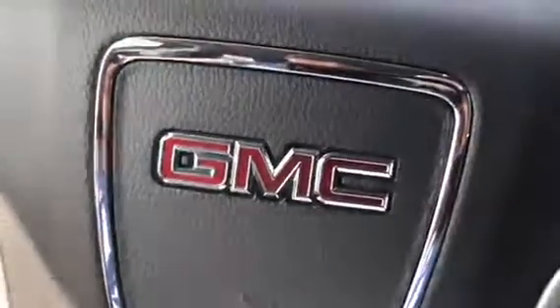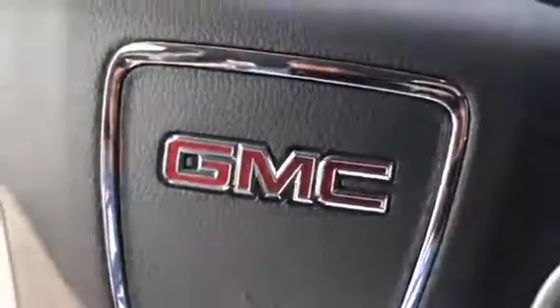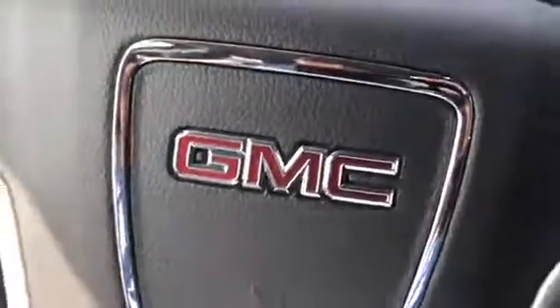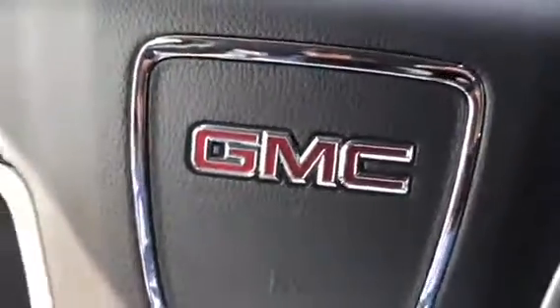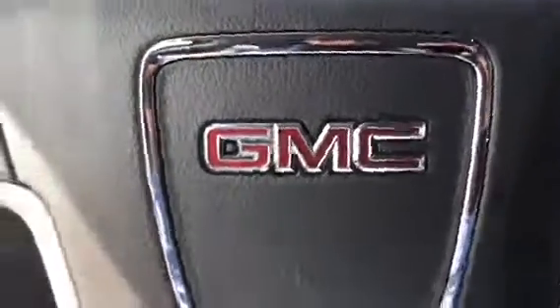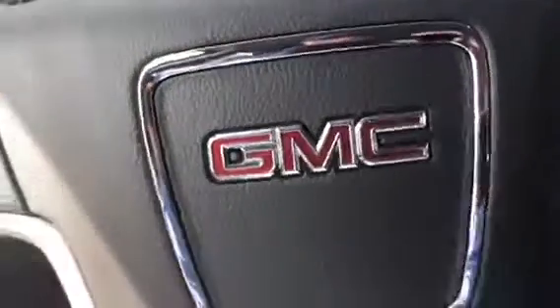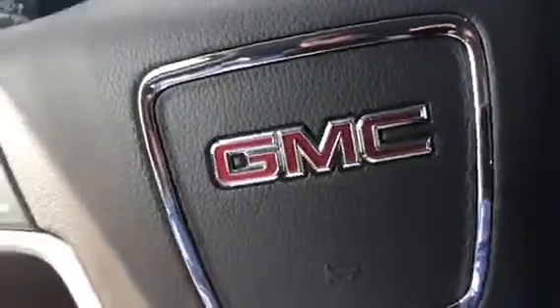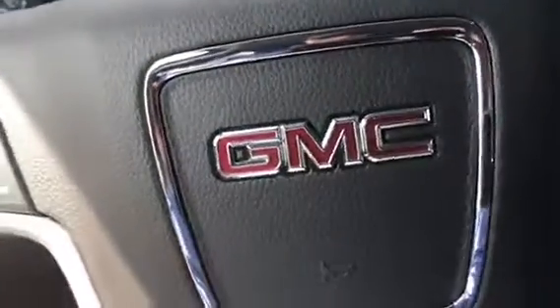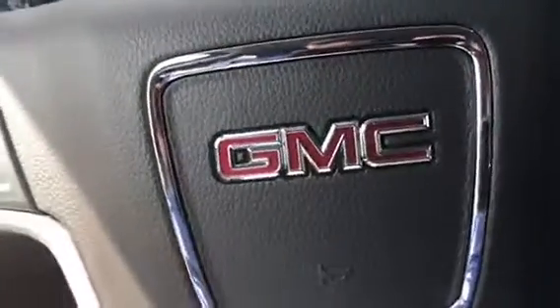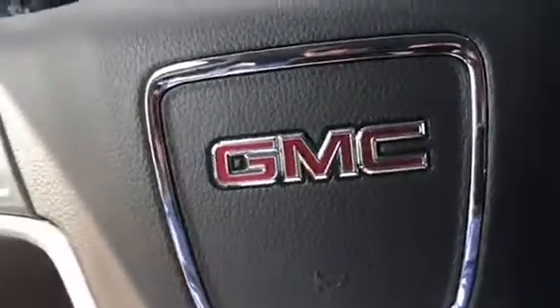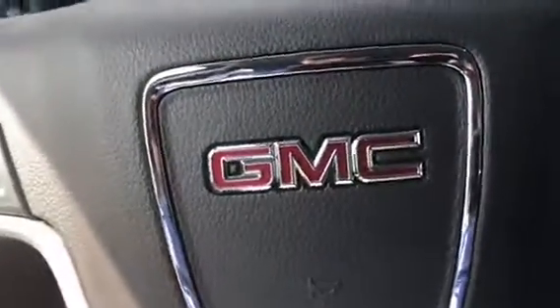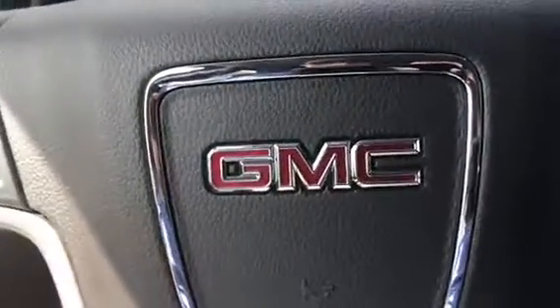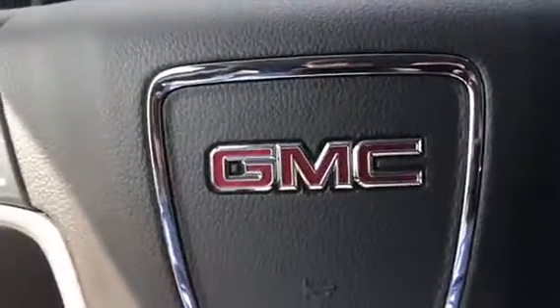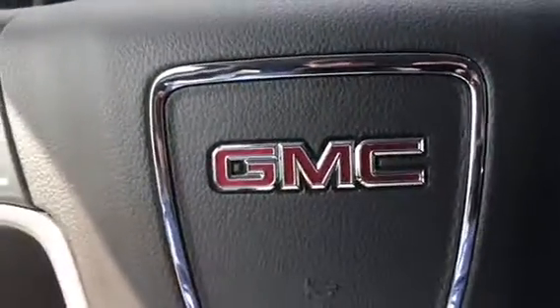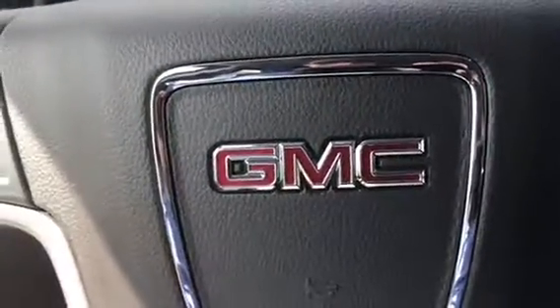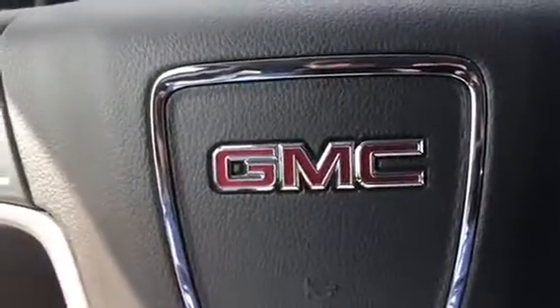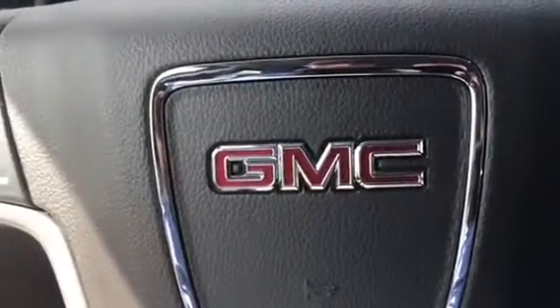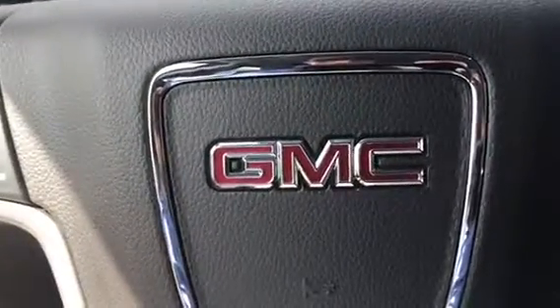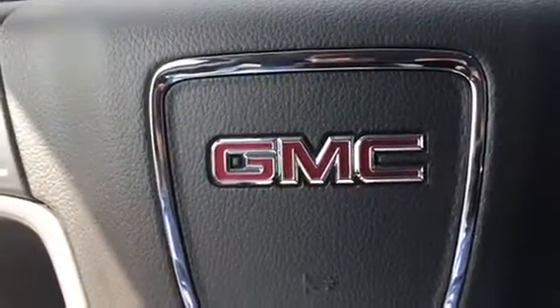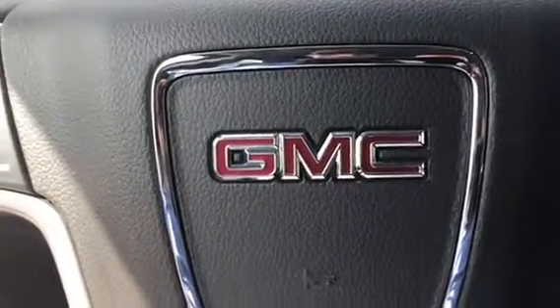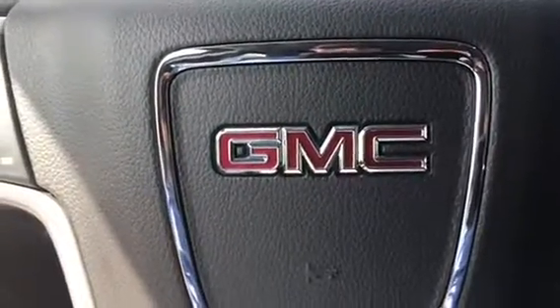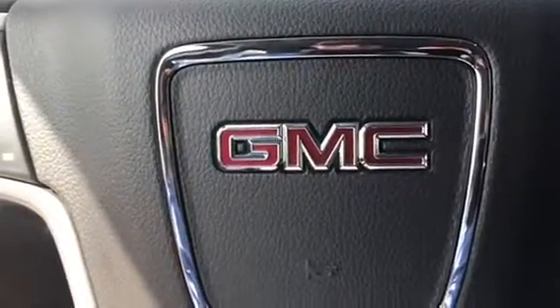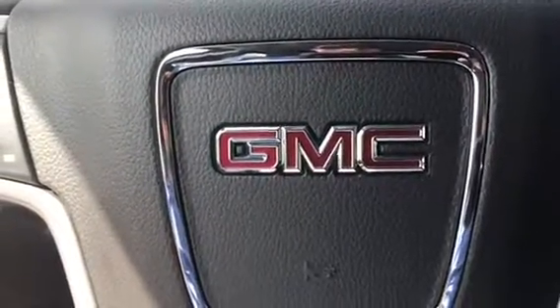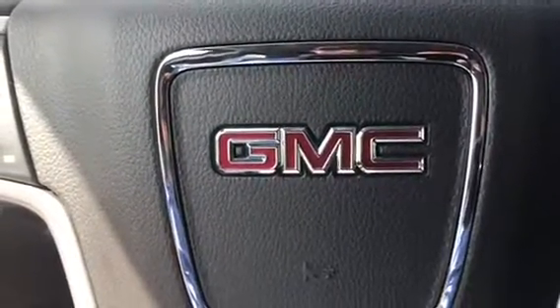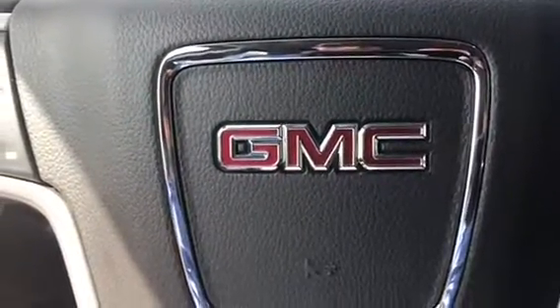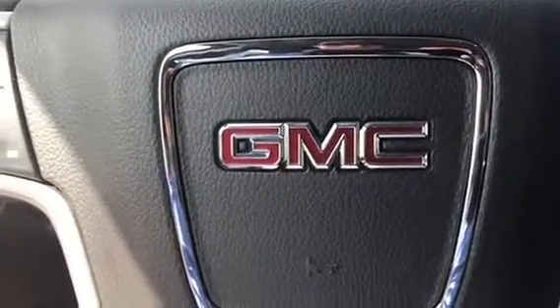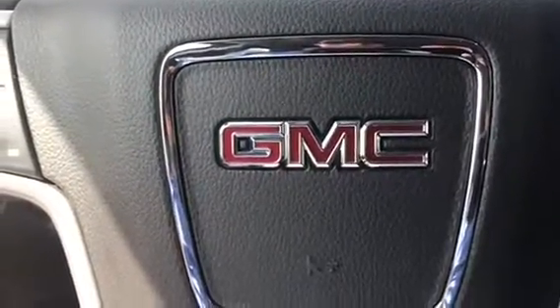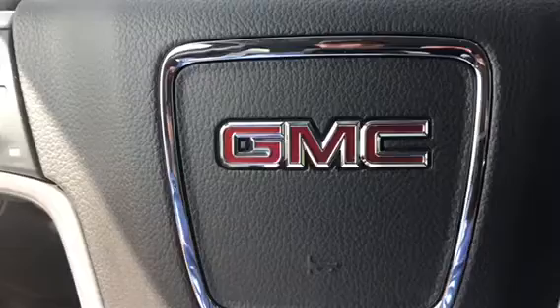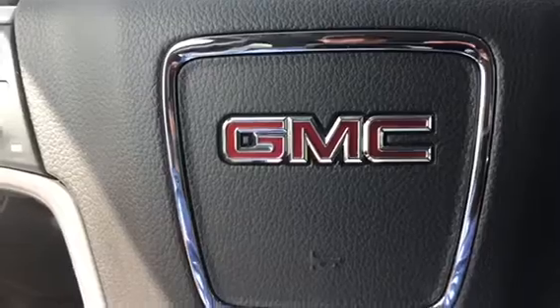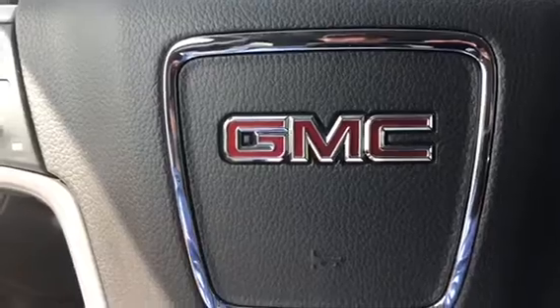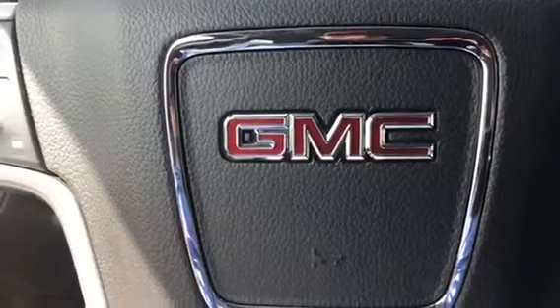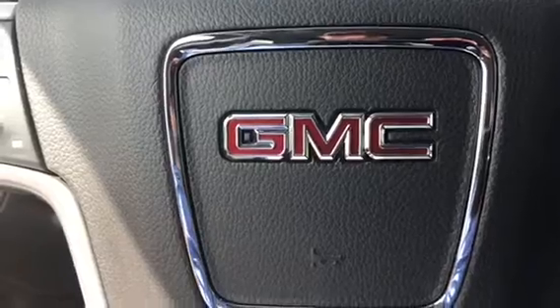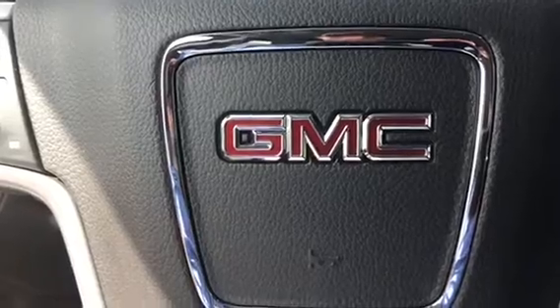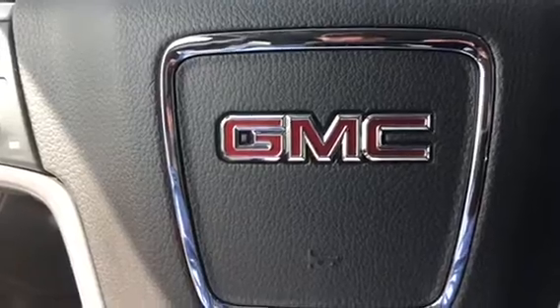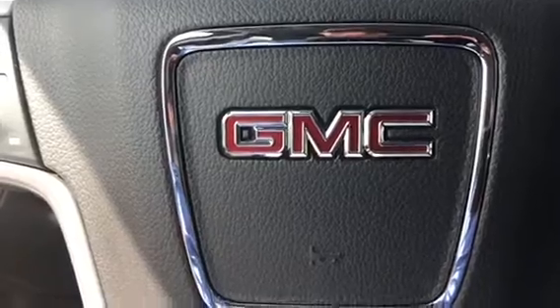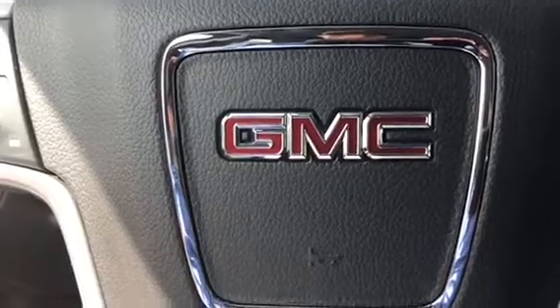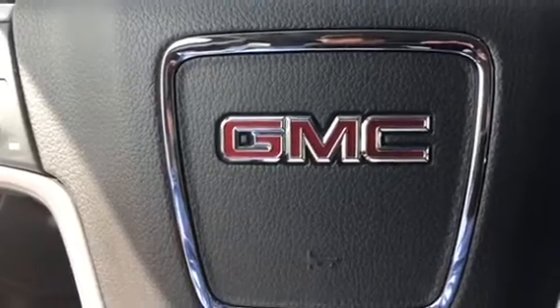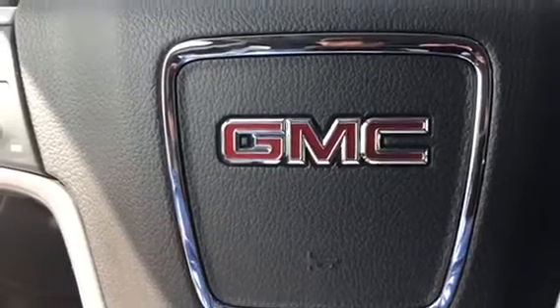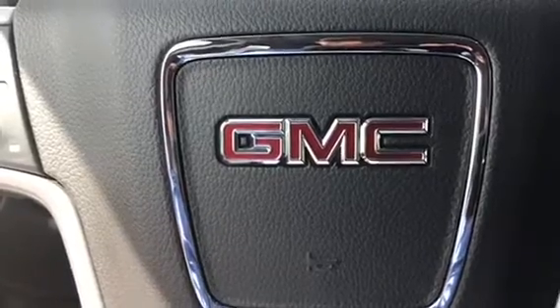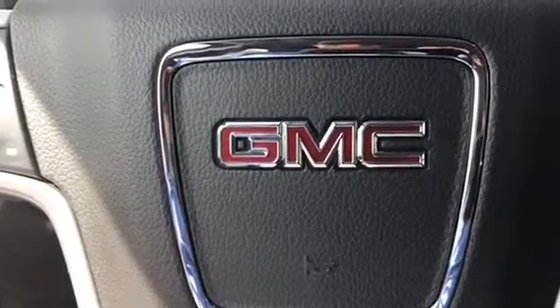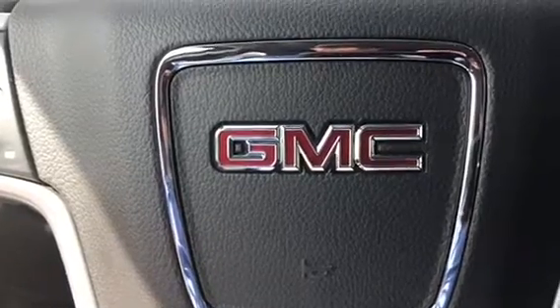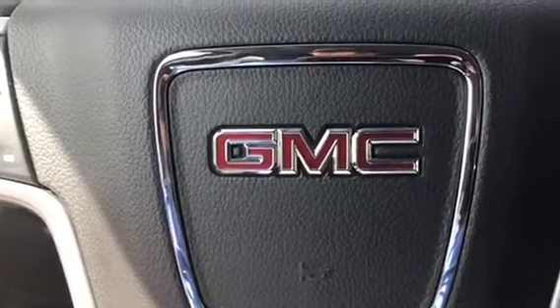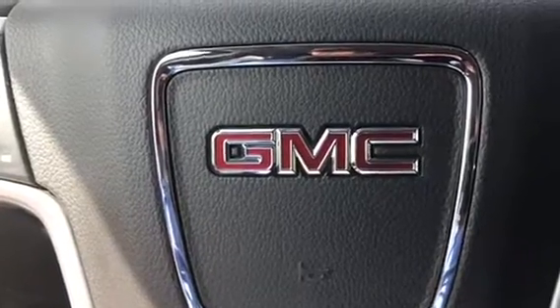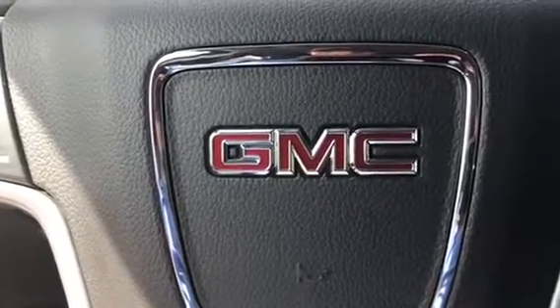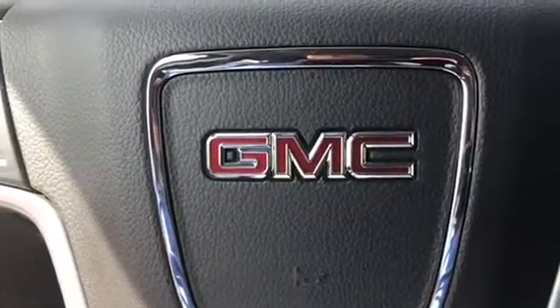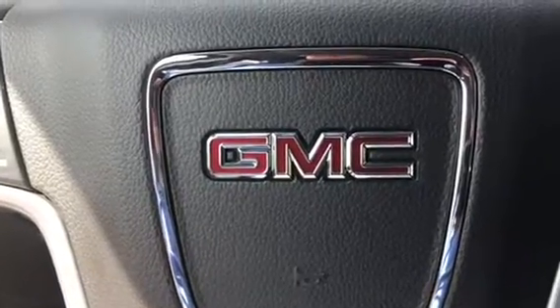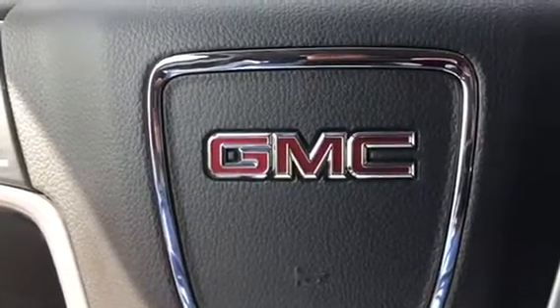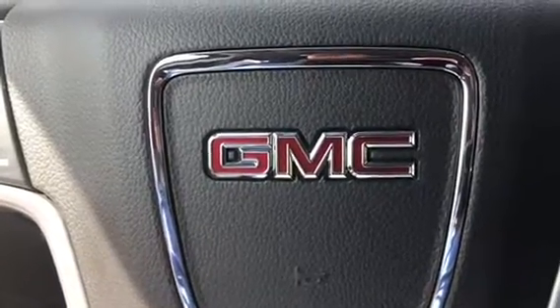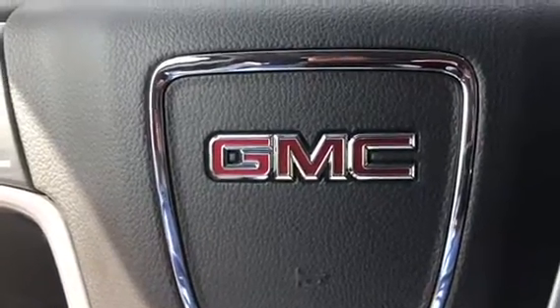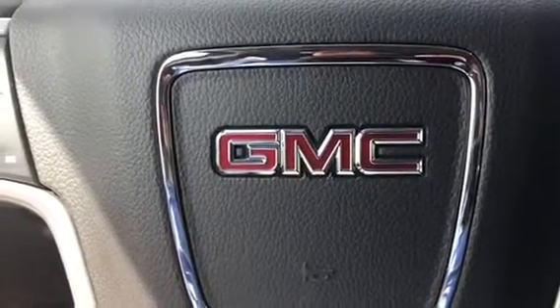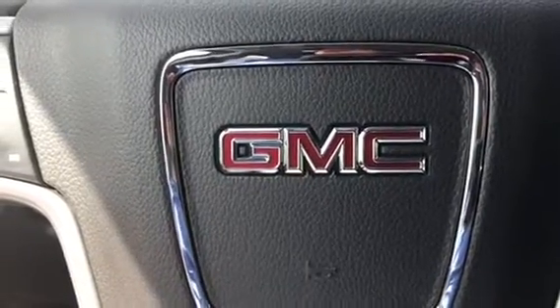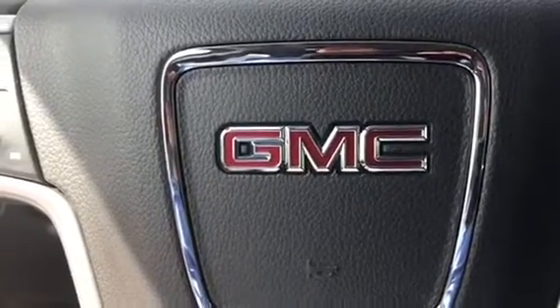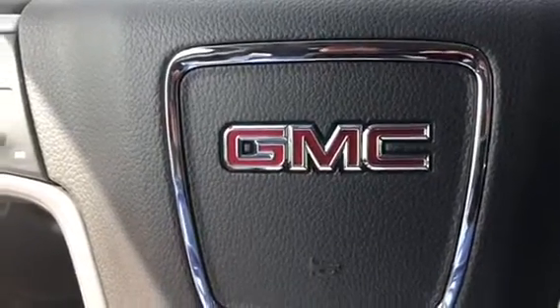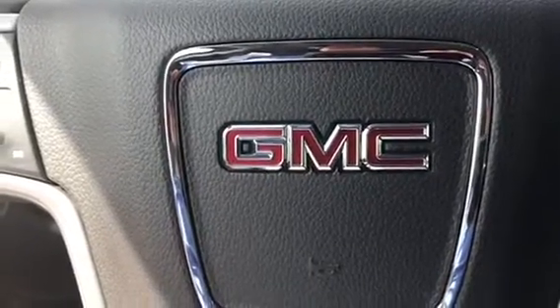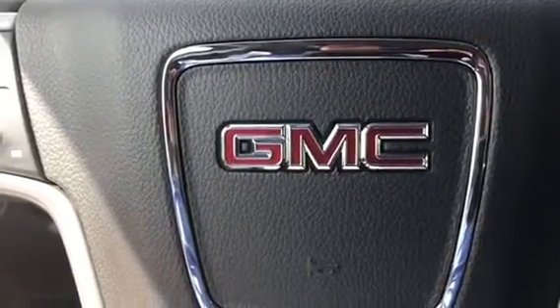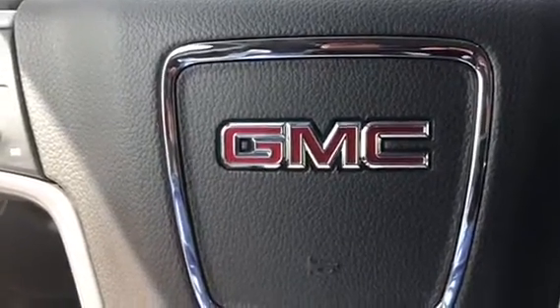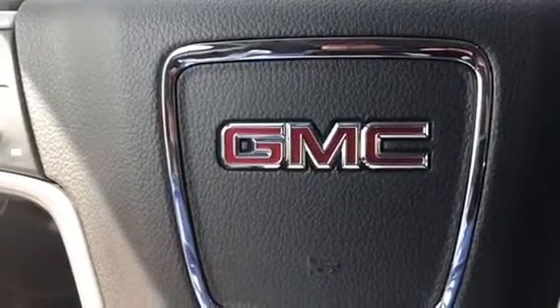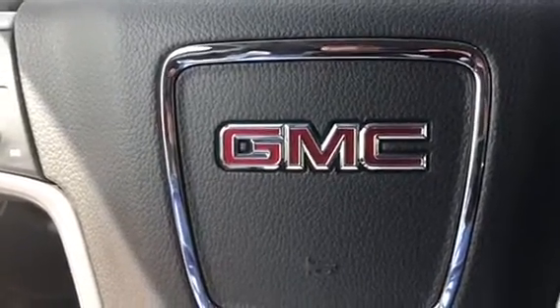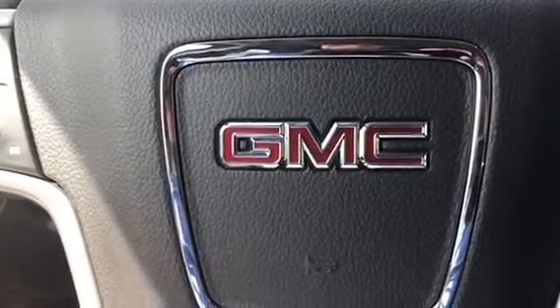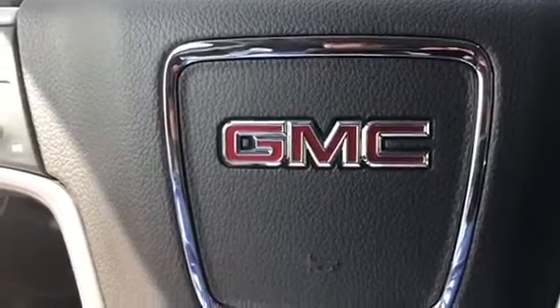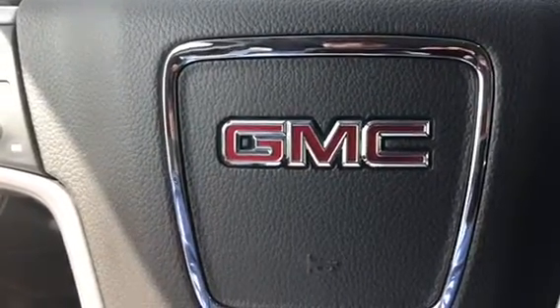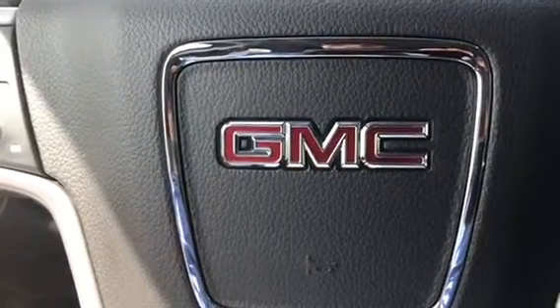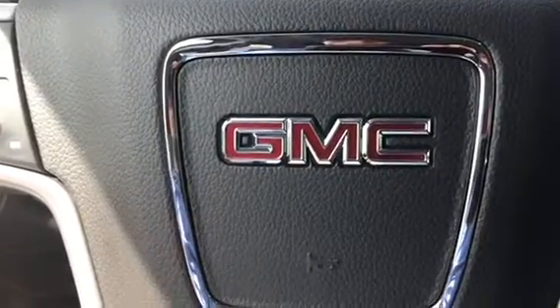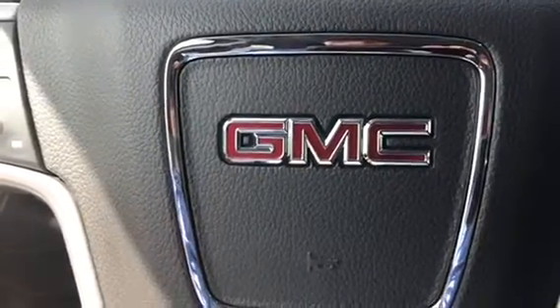Again, my name is Marco from Jimmy Bridge Chevrolet in Greensboro, Georgia. Thank you for watching. Please call me at 706-453-2500.